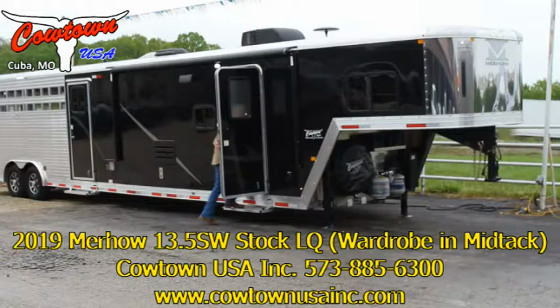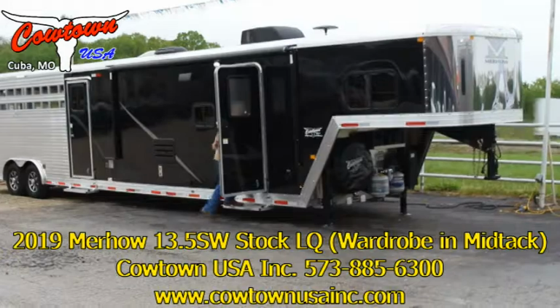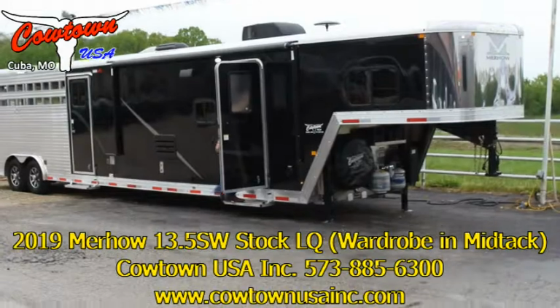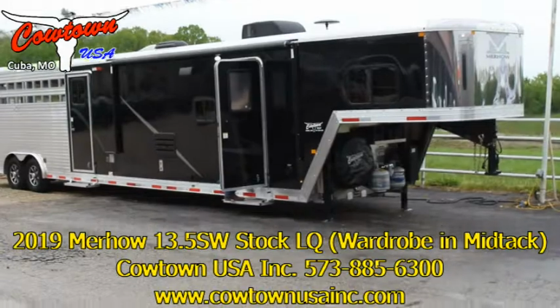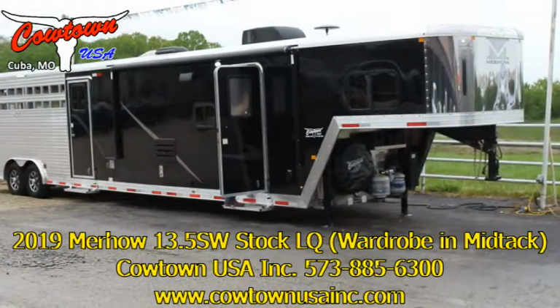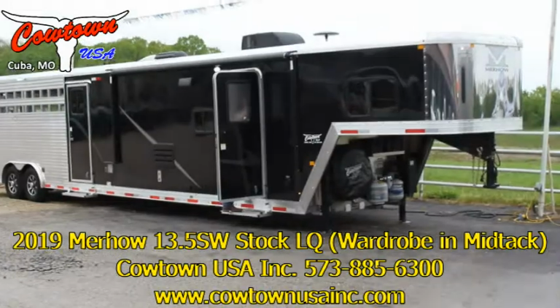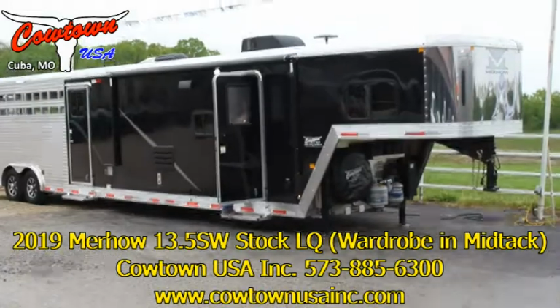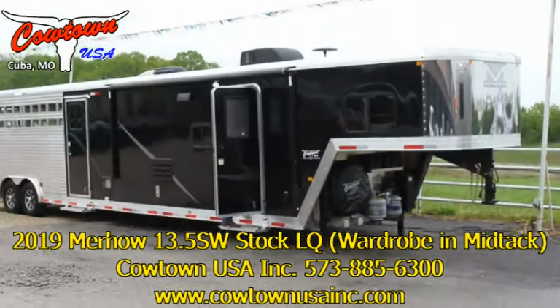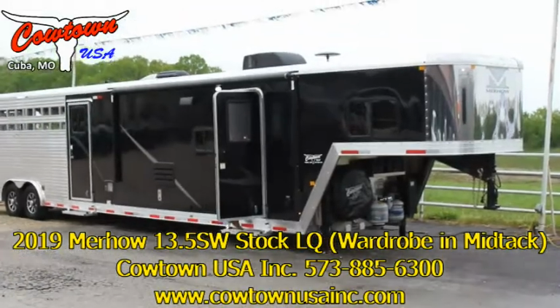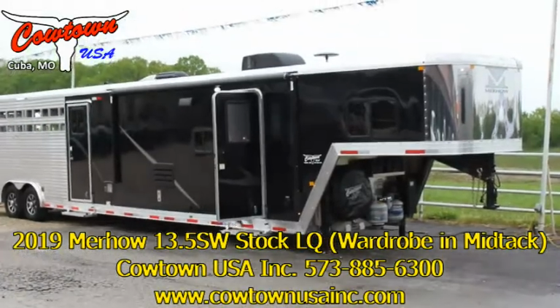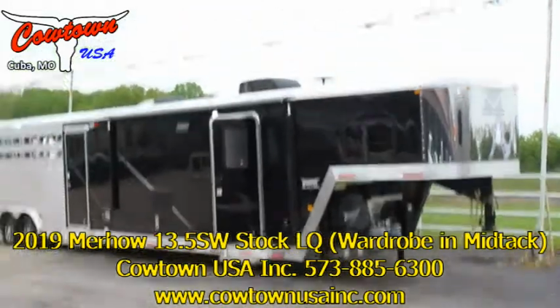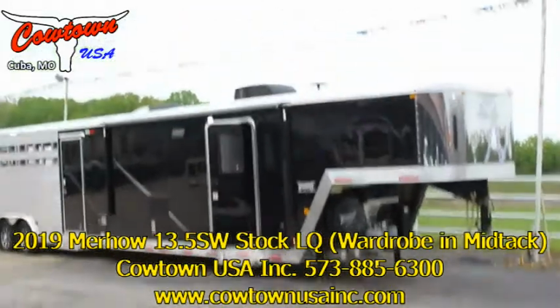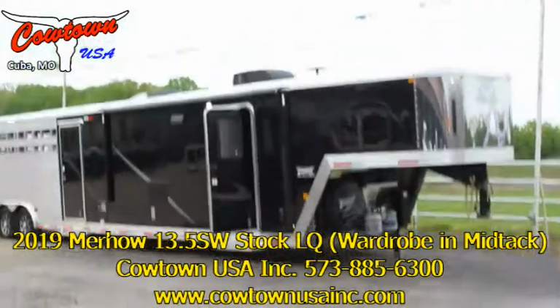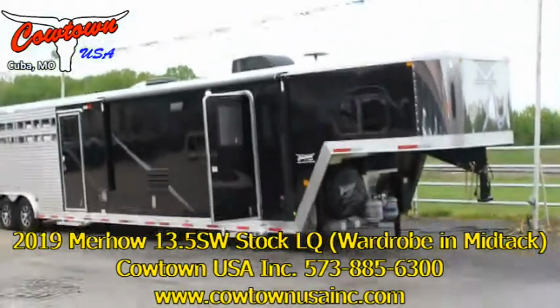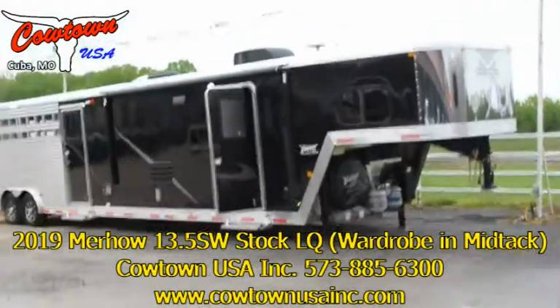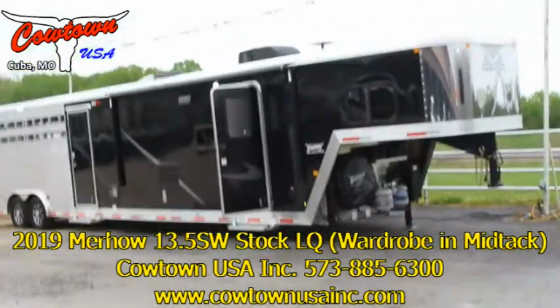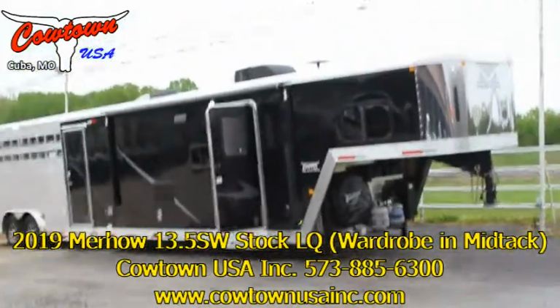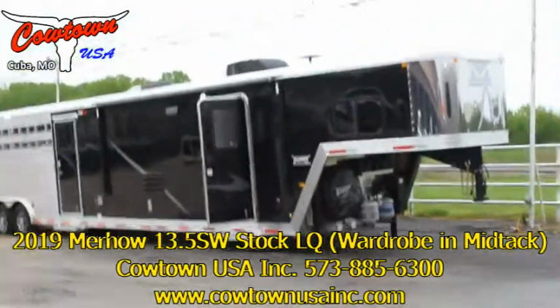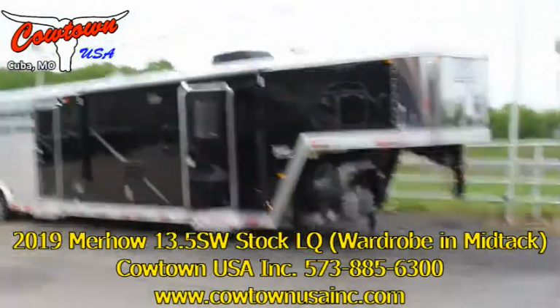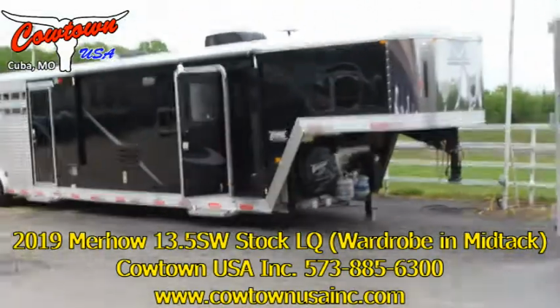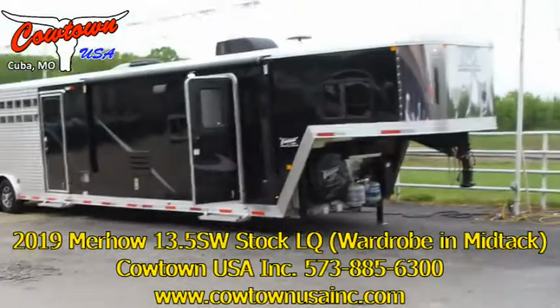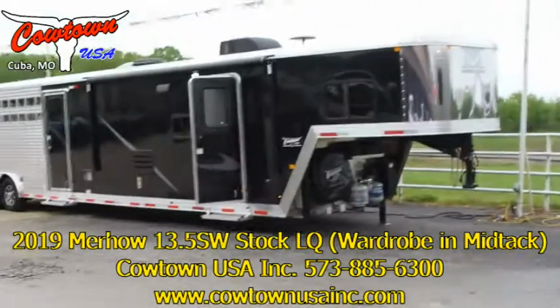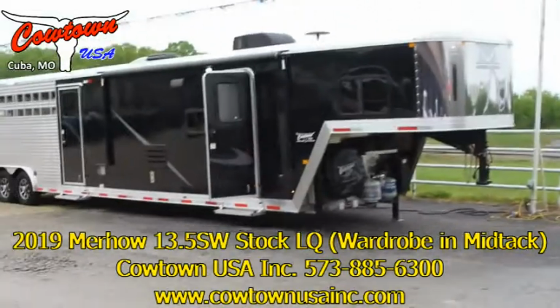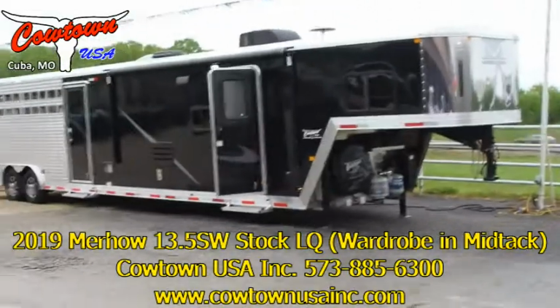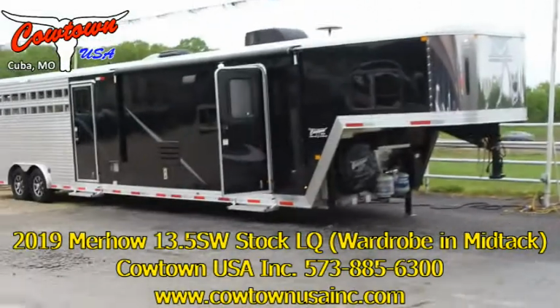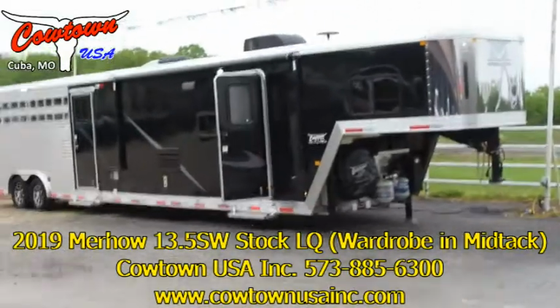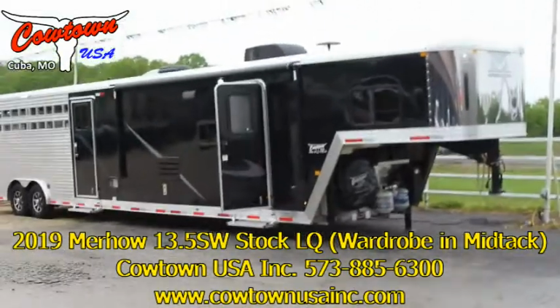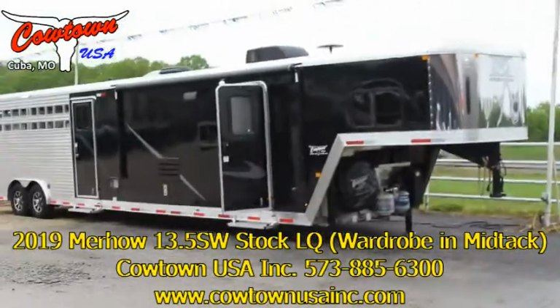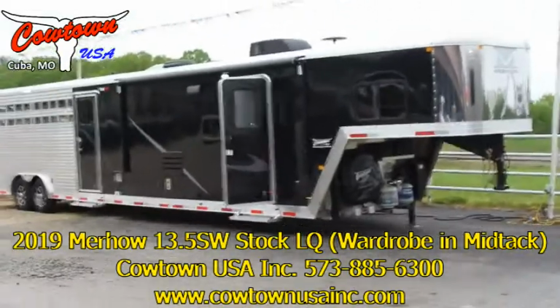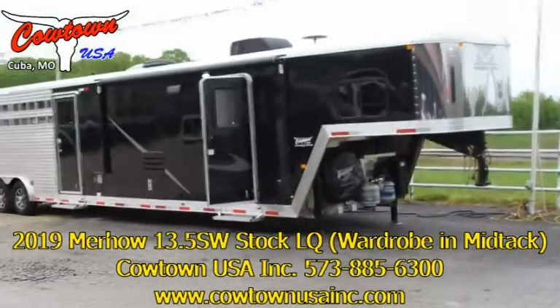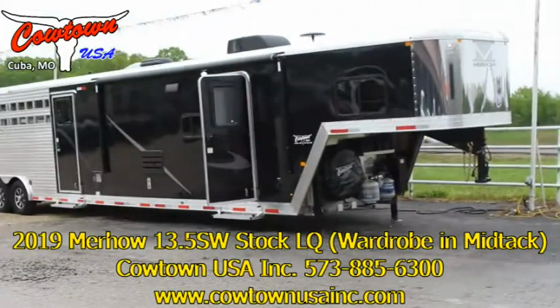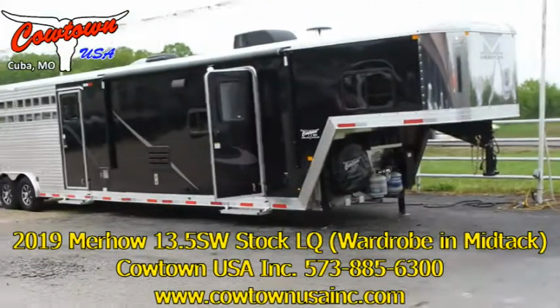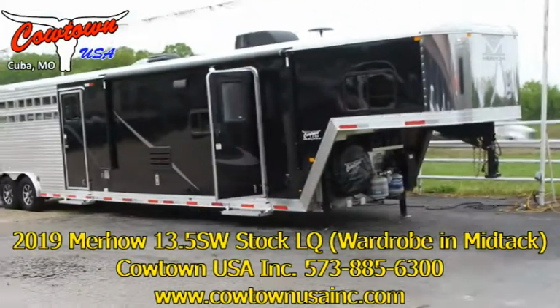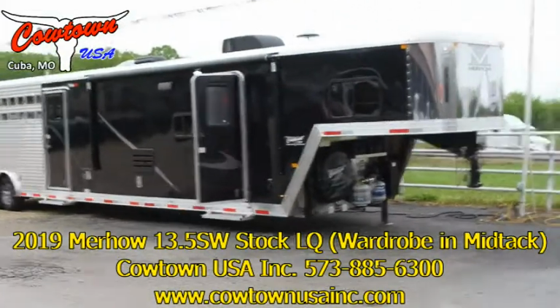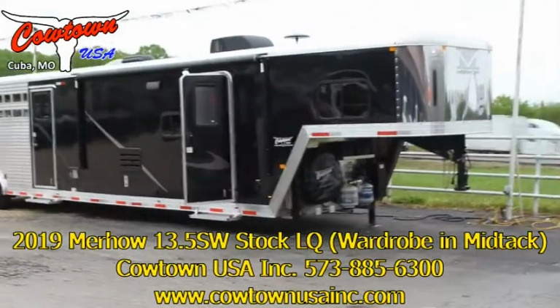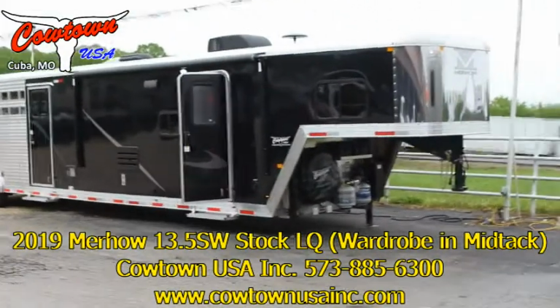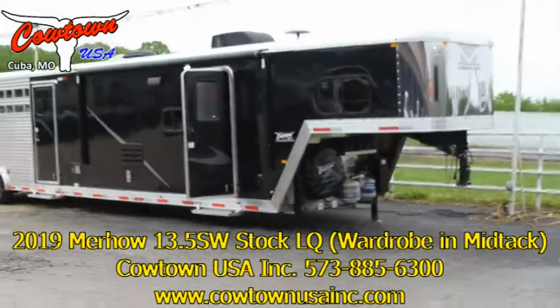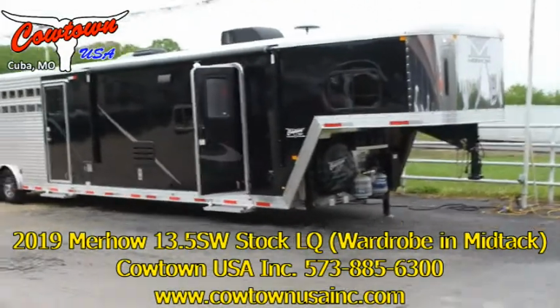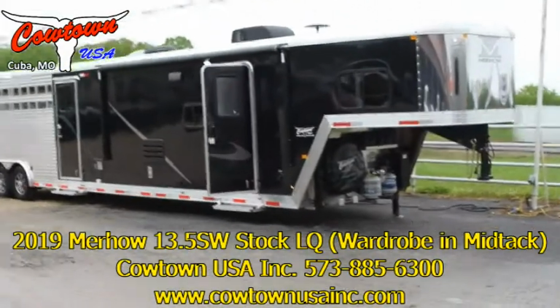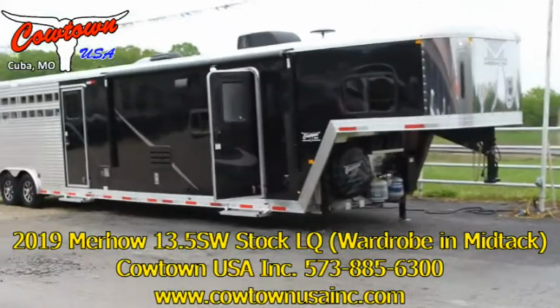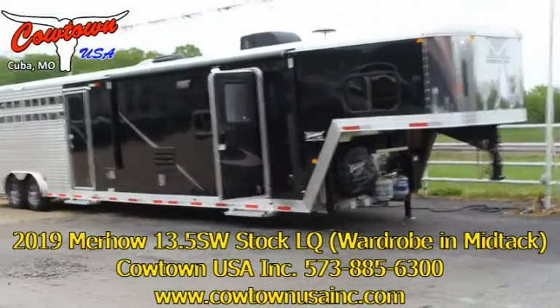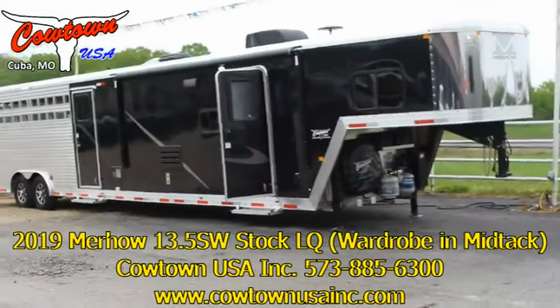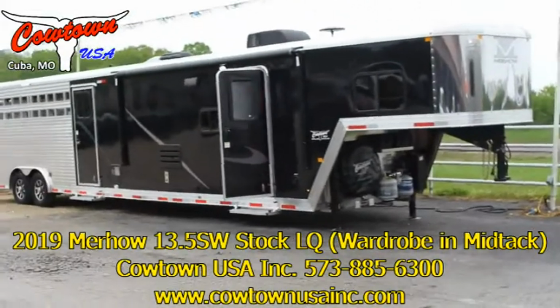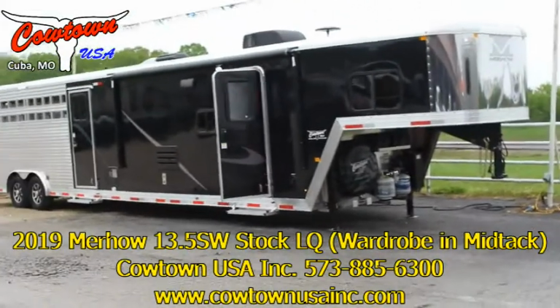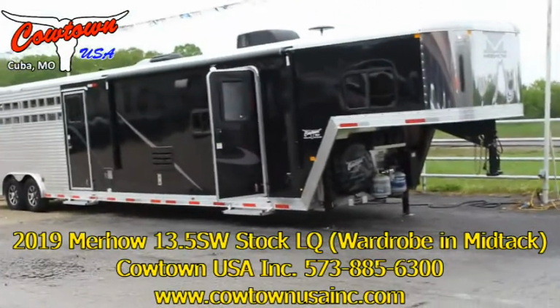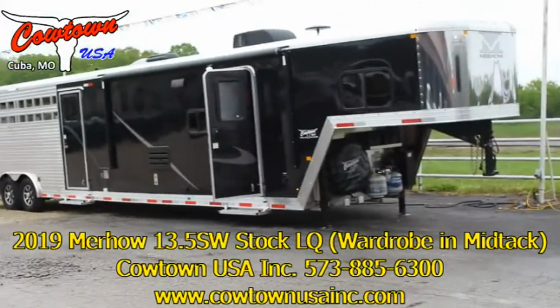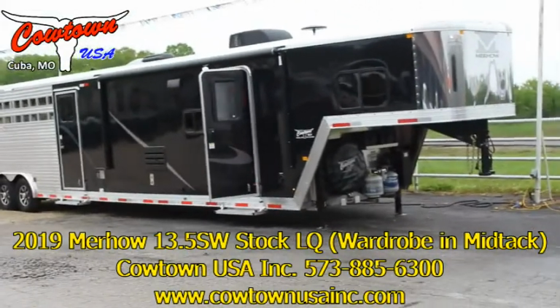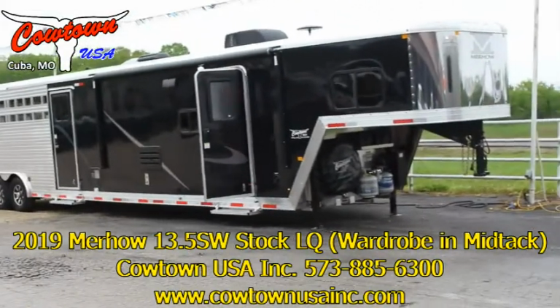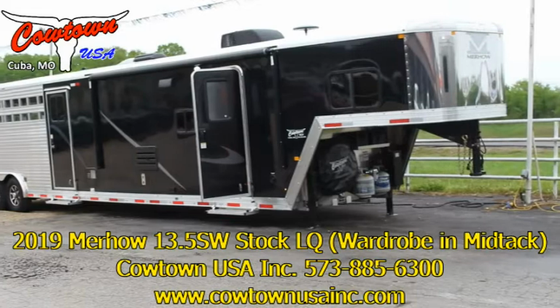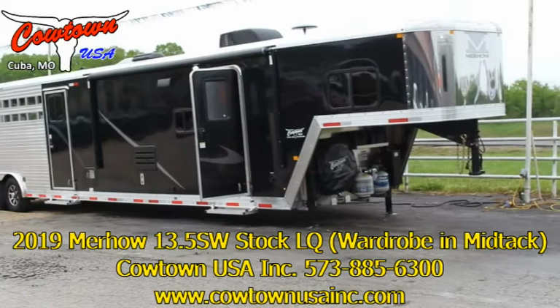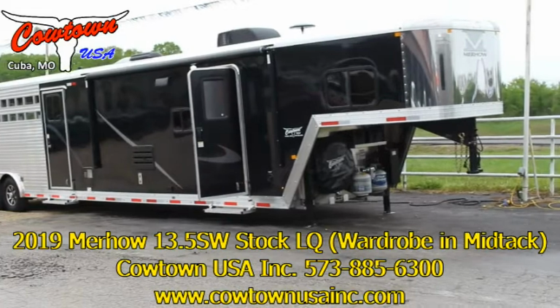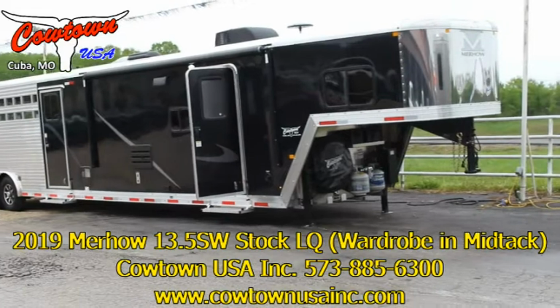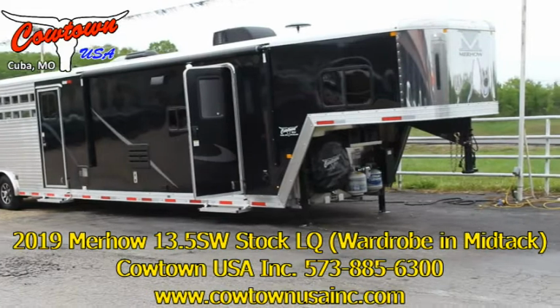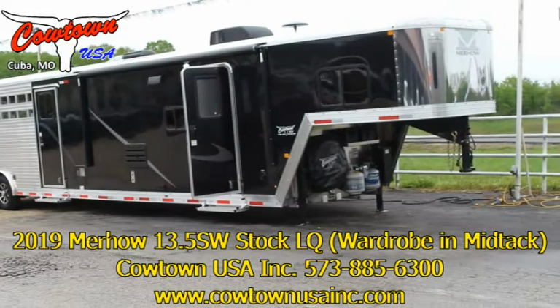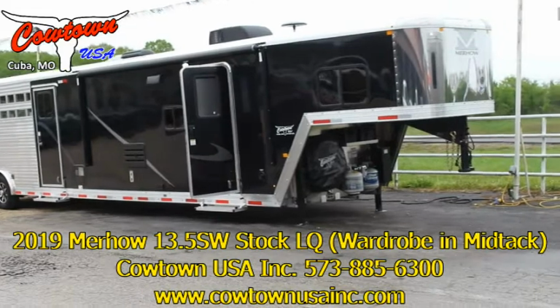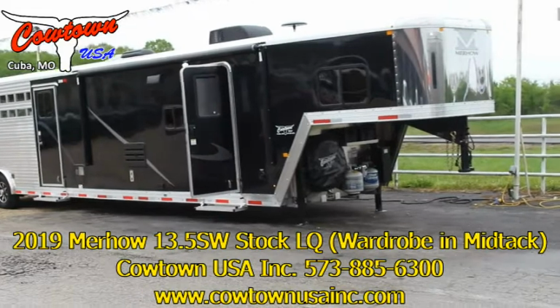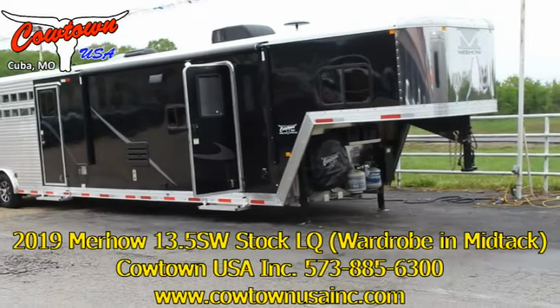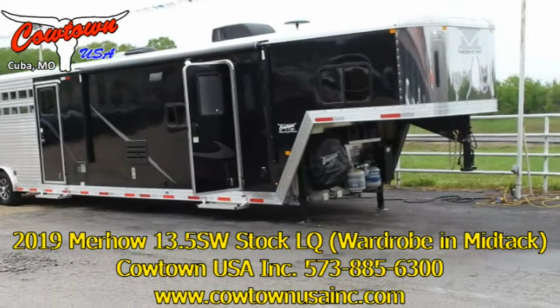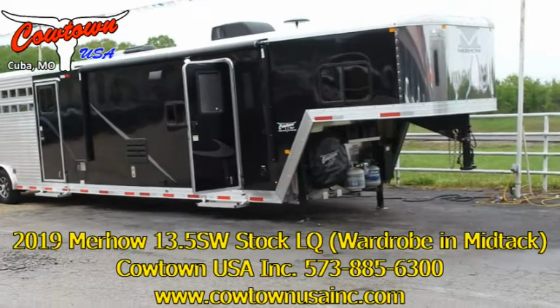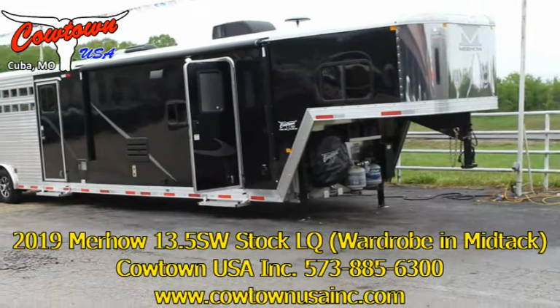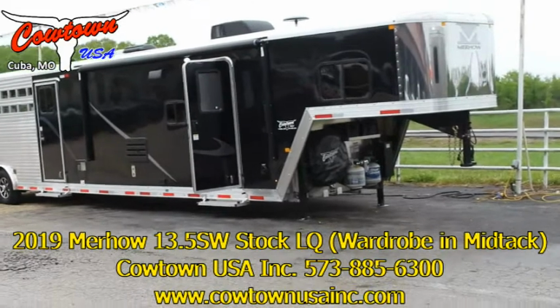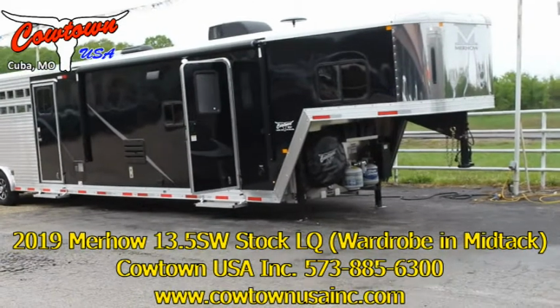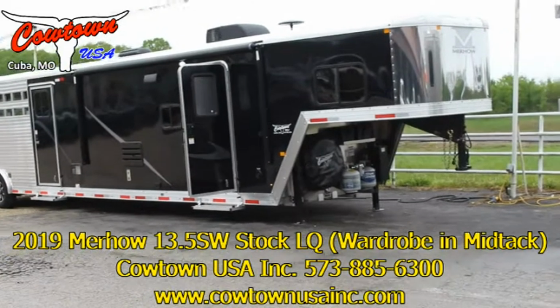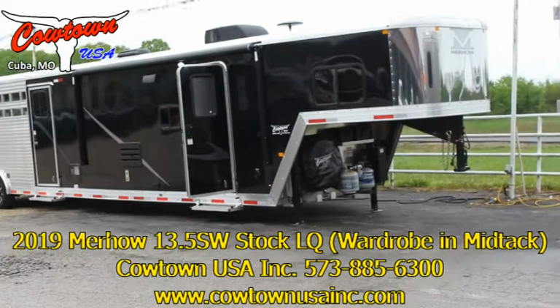Hi guys, Rick Damath here with Cowtown USA. Brand new Murhau.